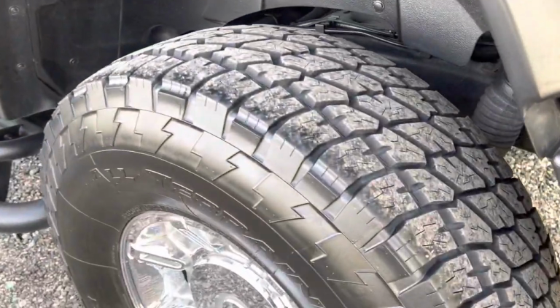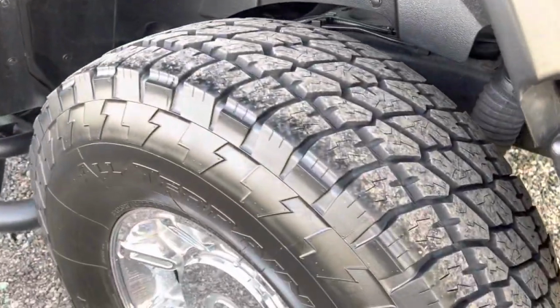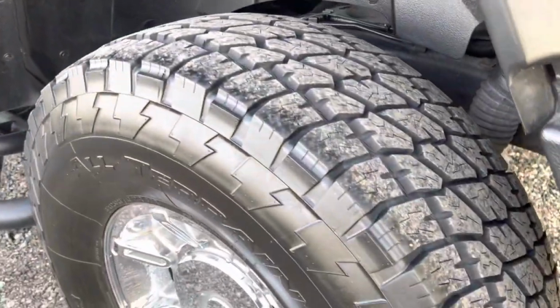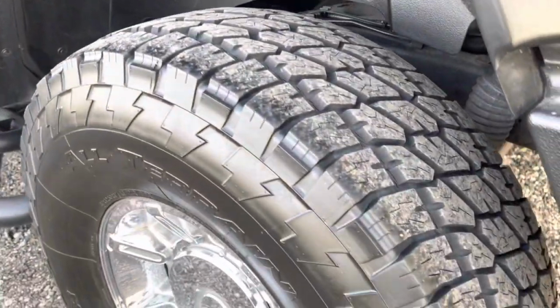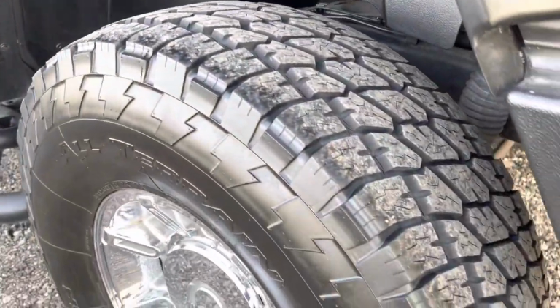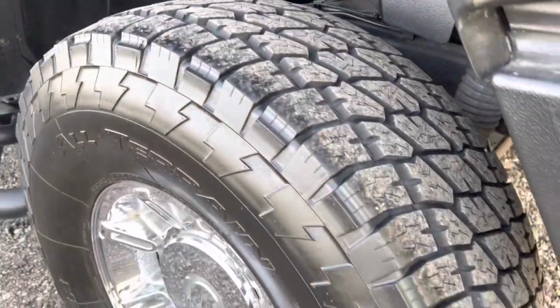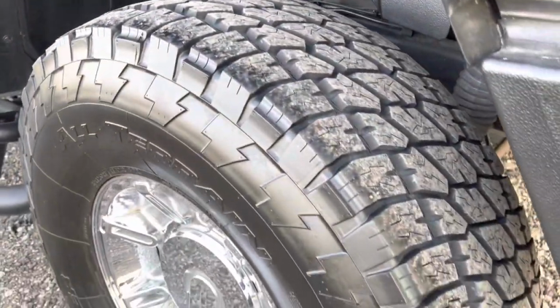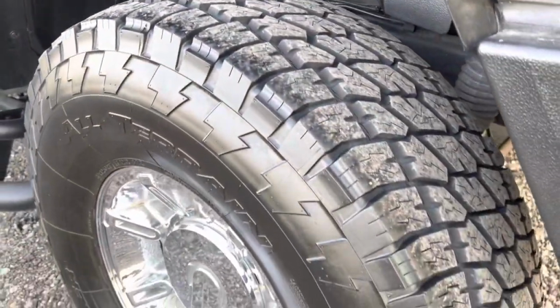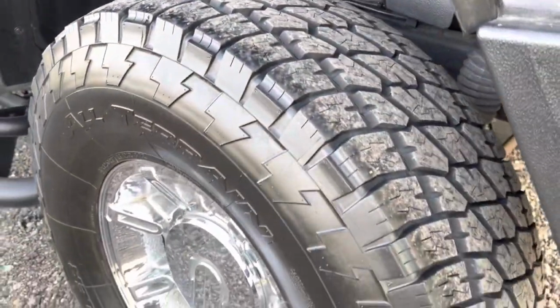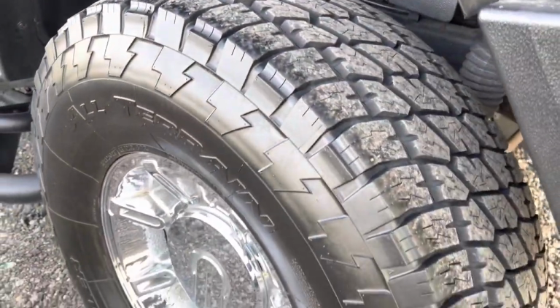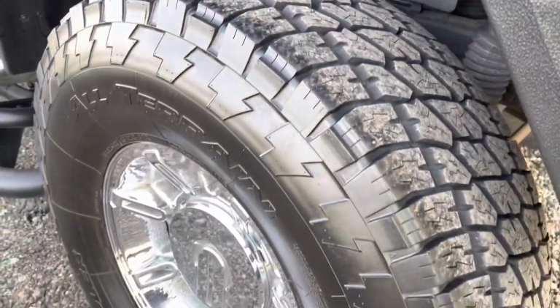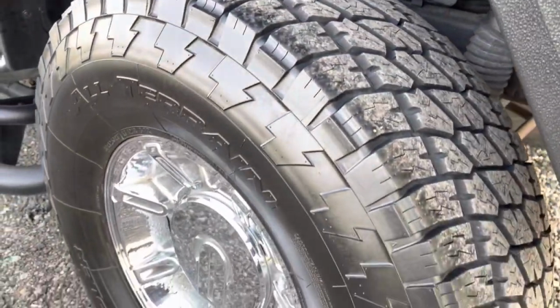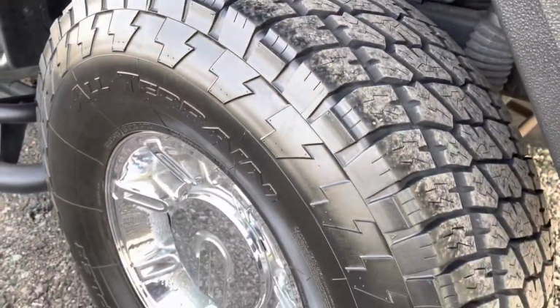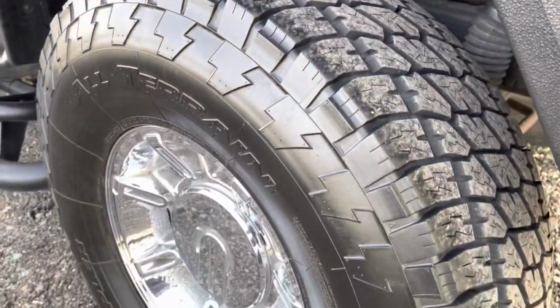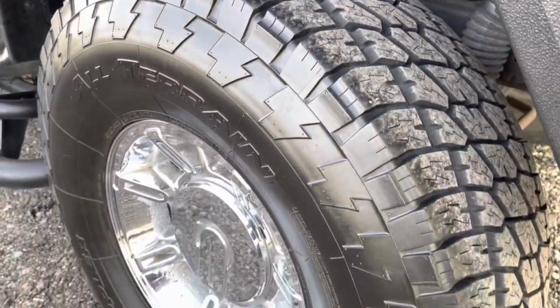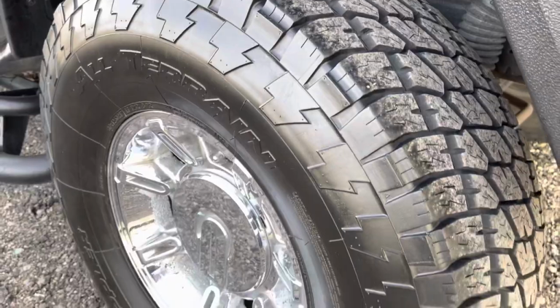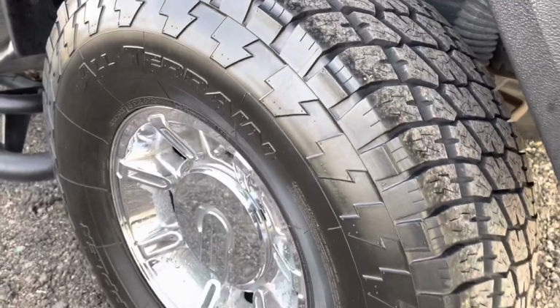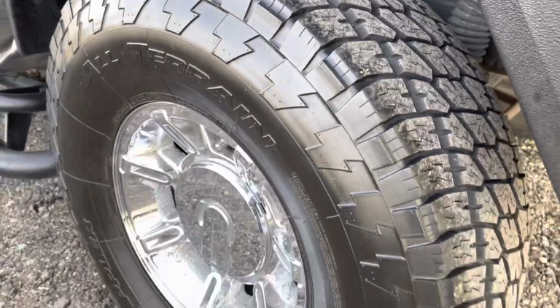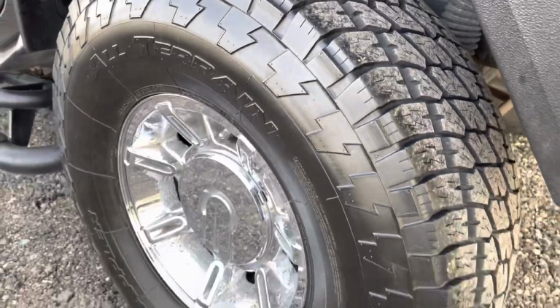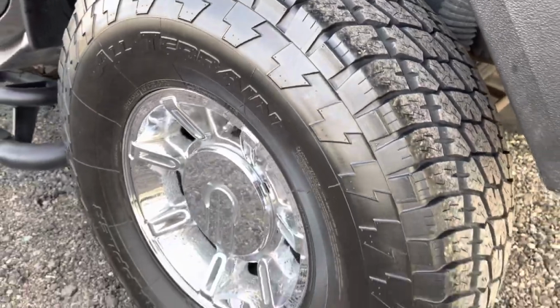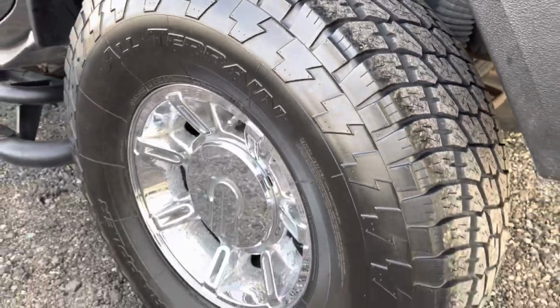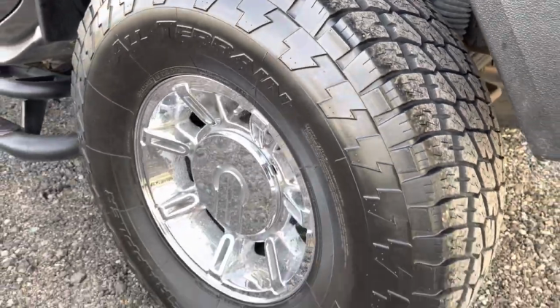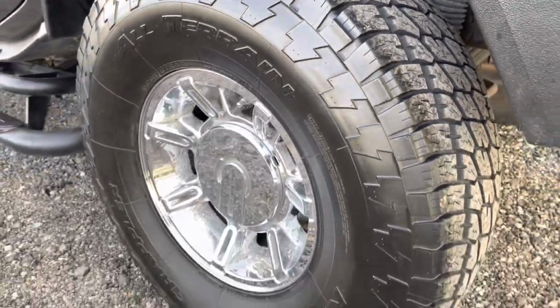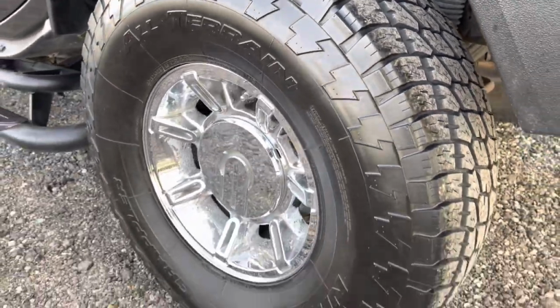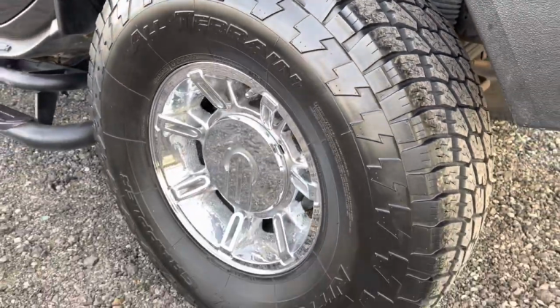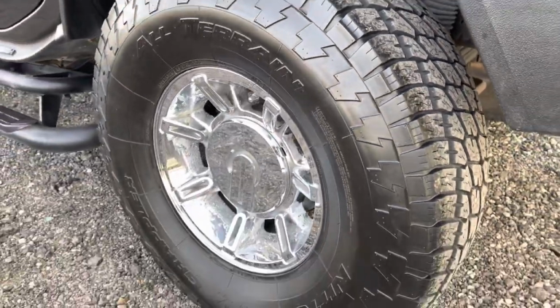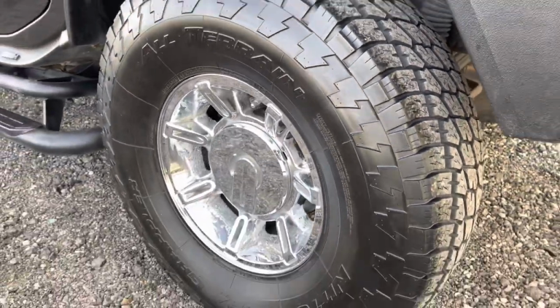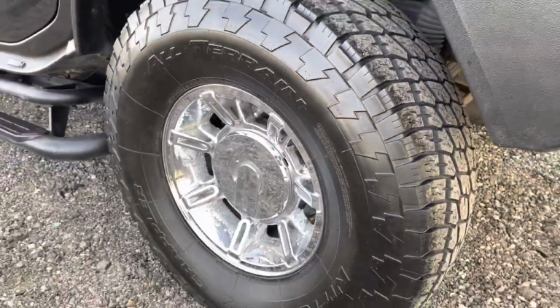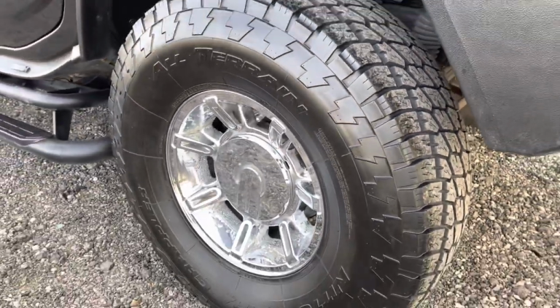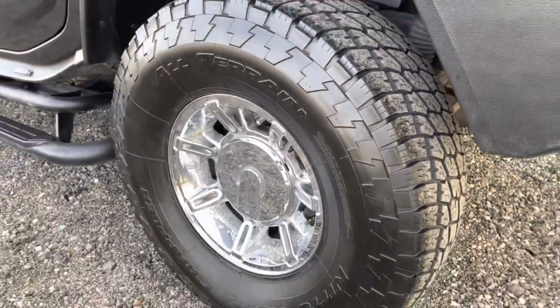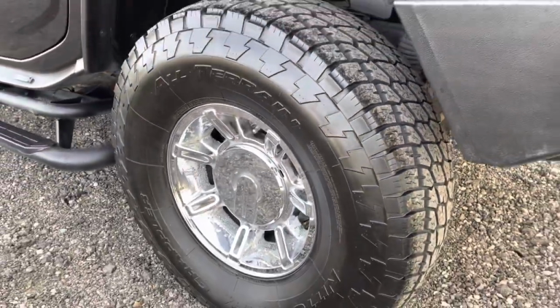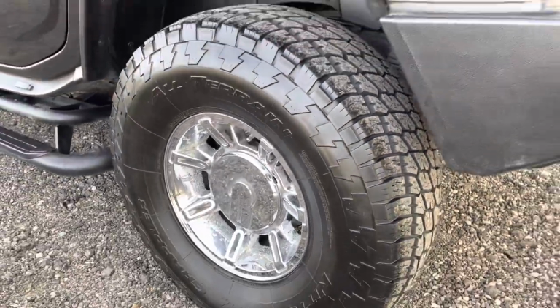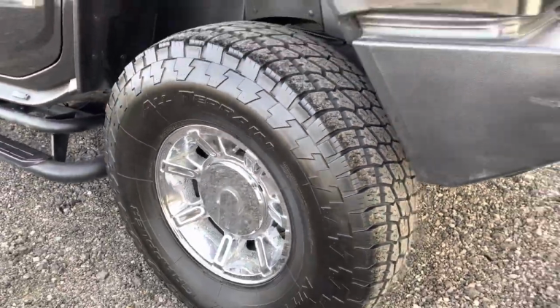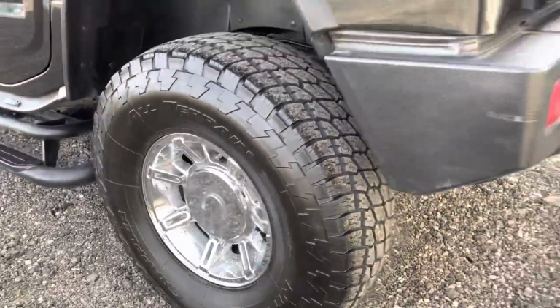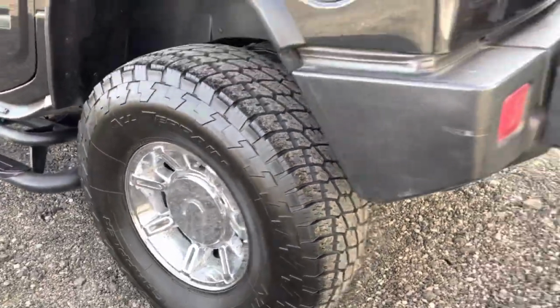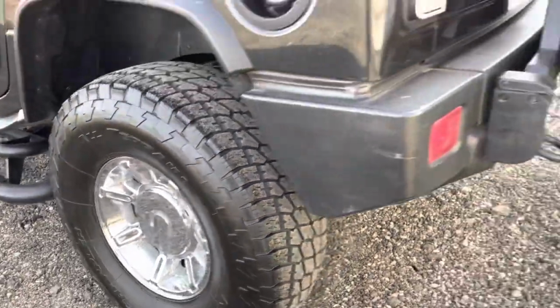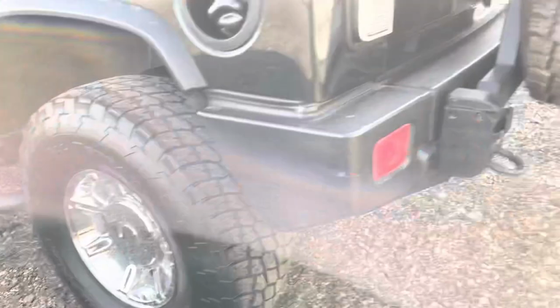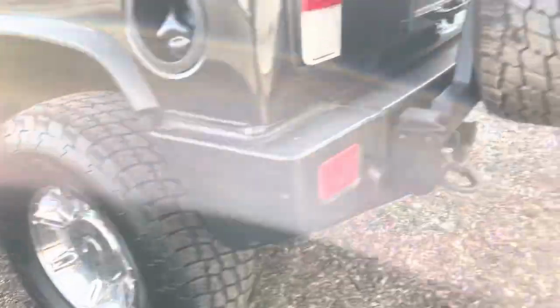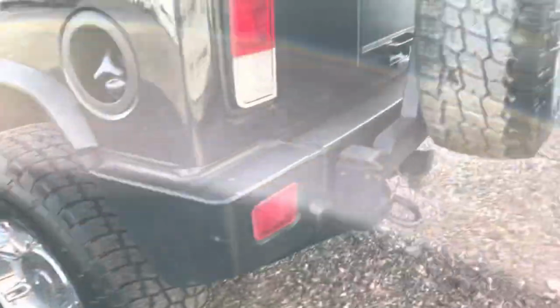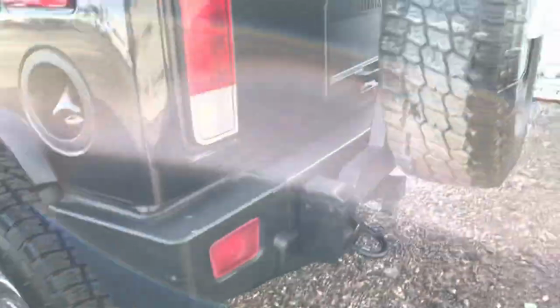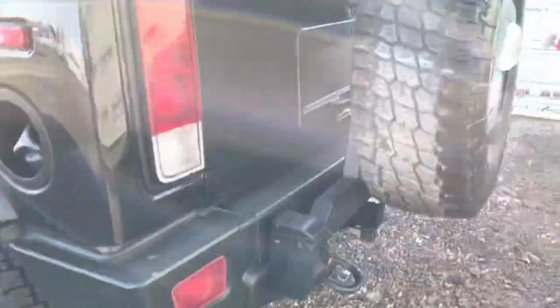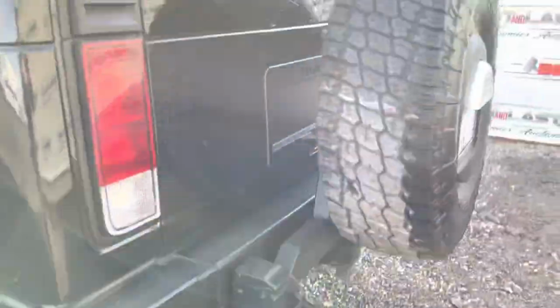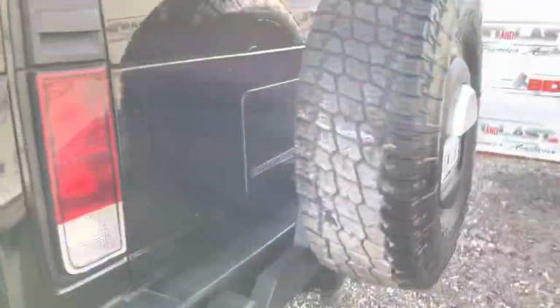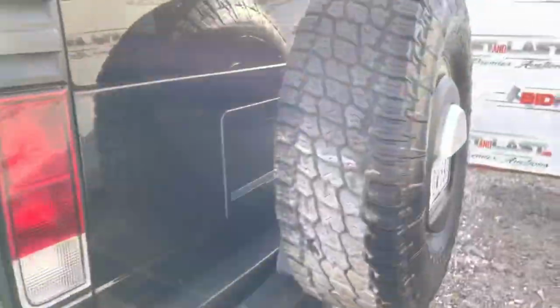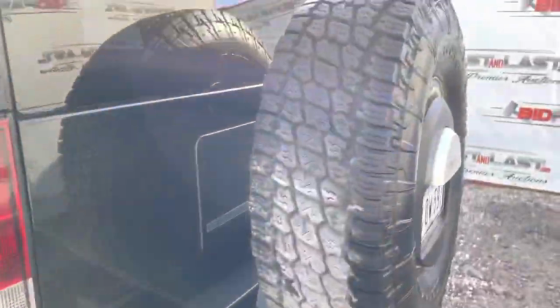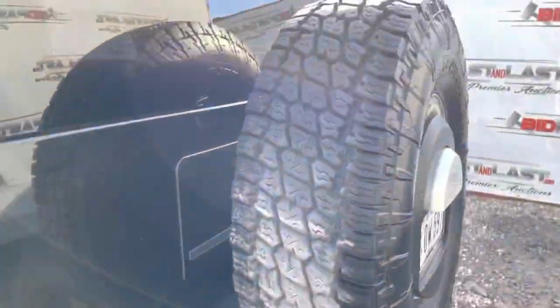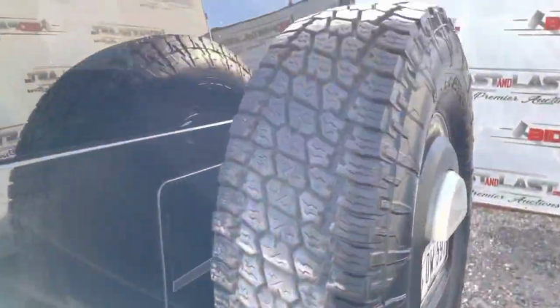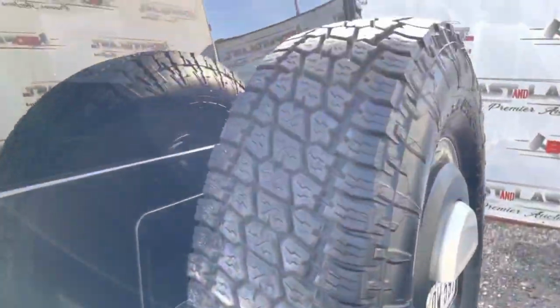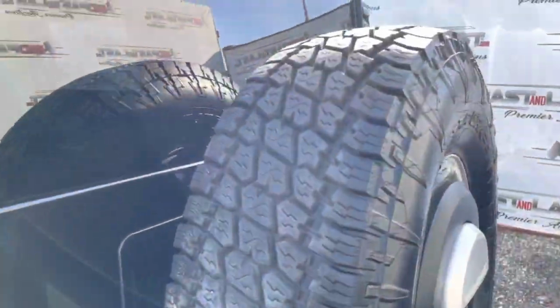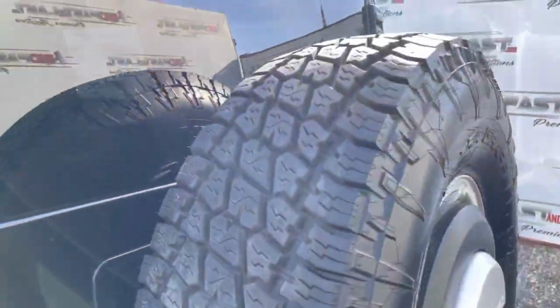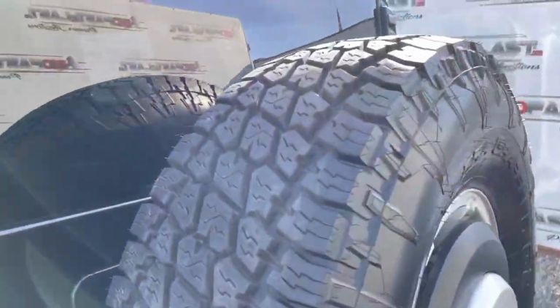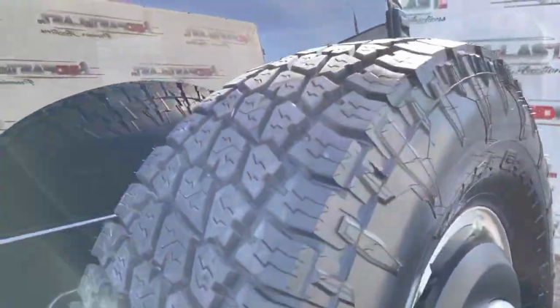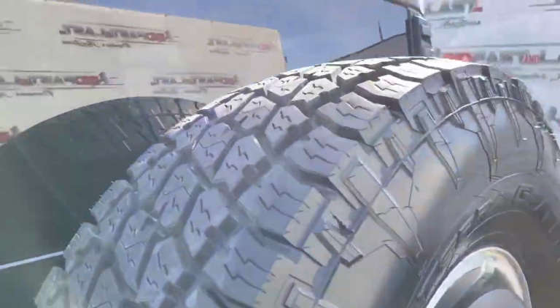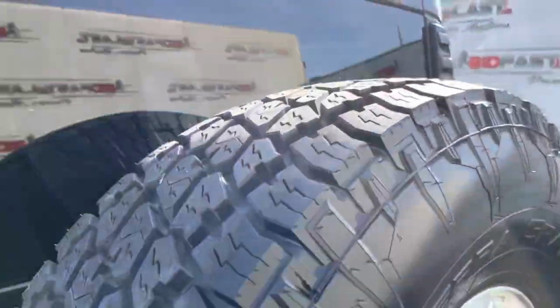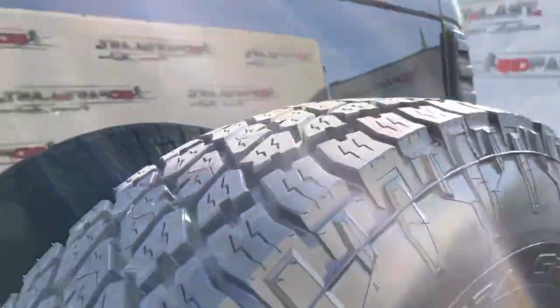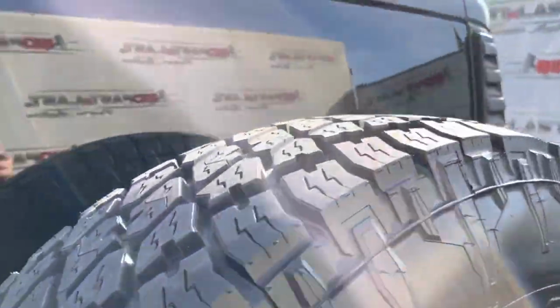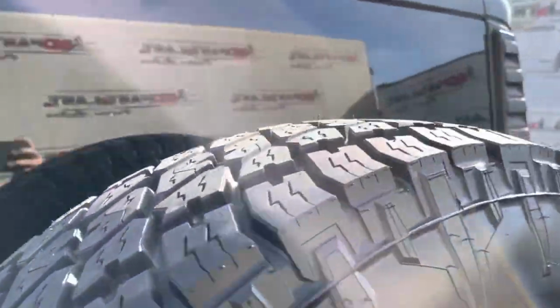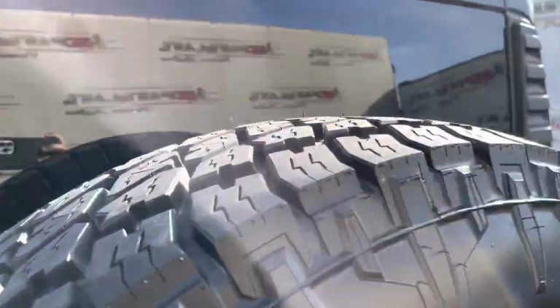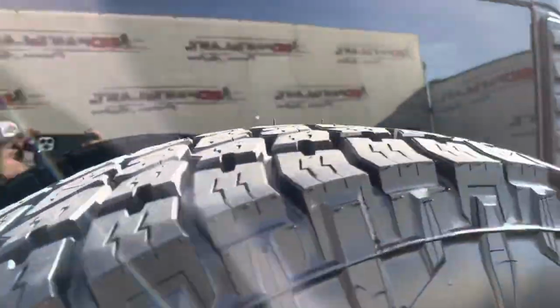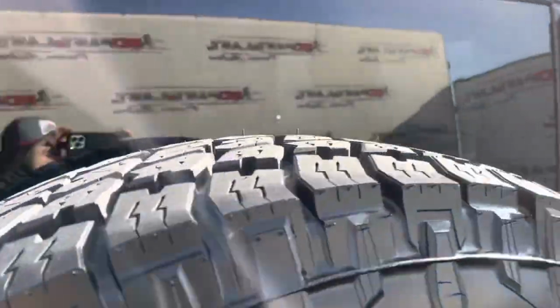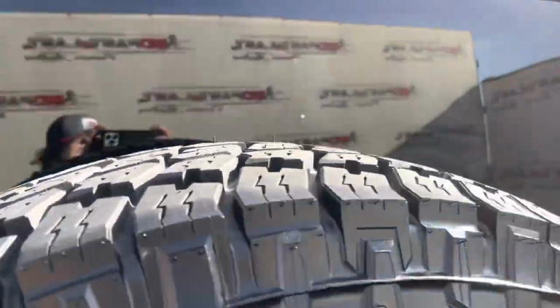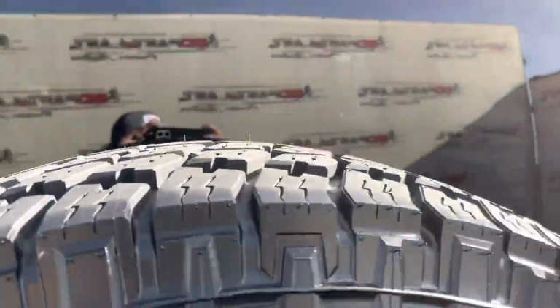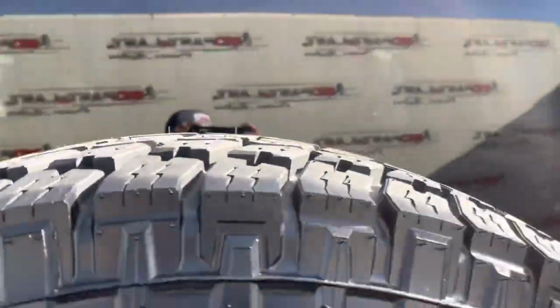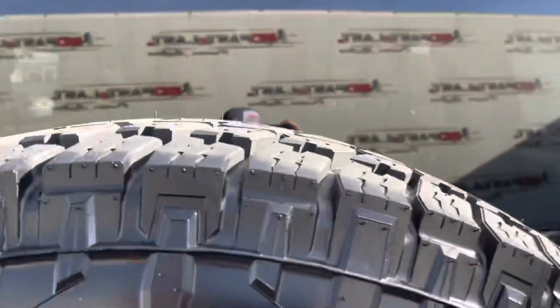It has five Nitto Terra Grappler tires on it — all have plenty of tread. They look nearly new.